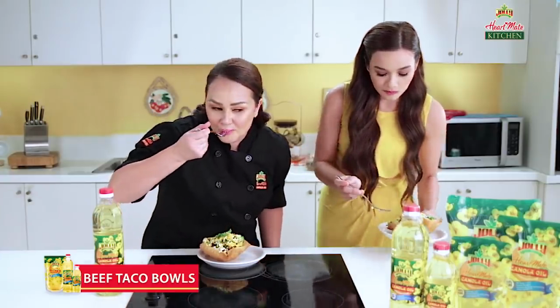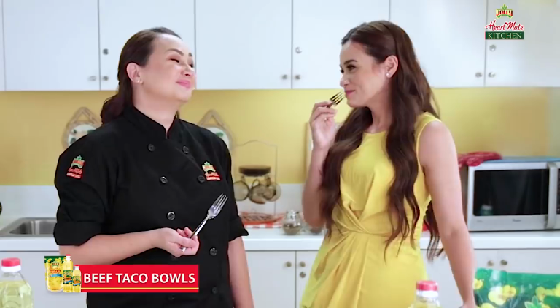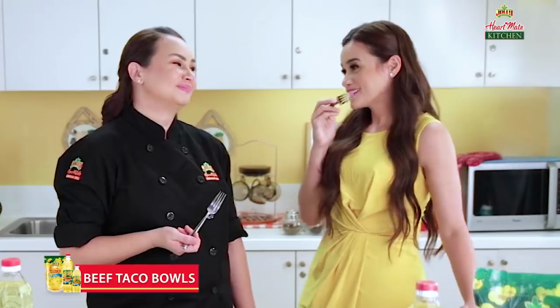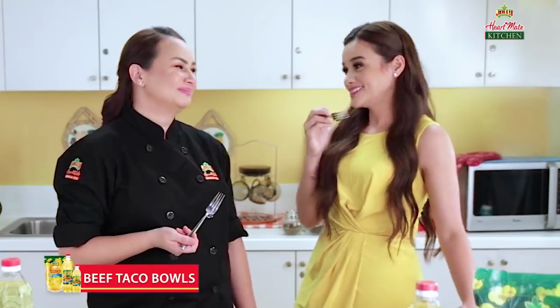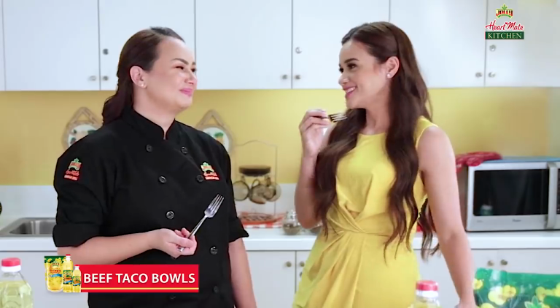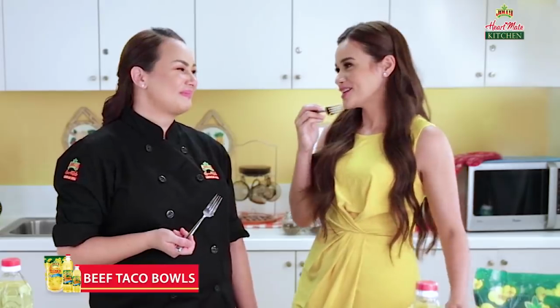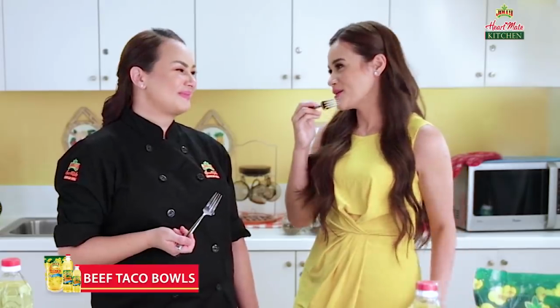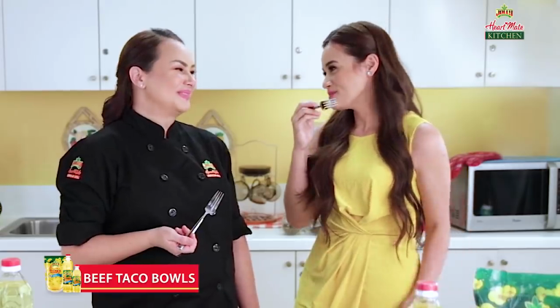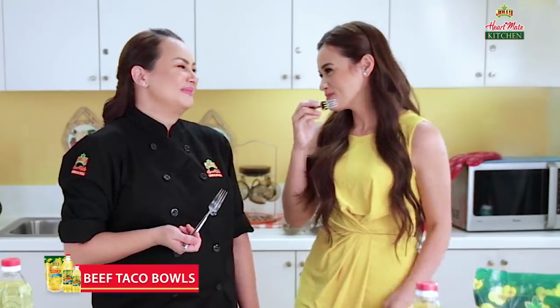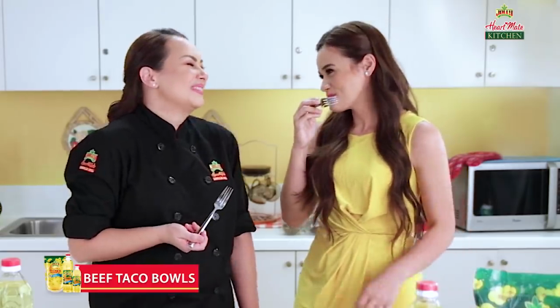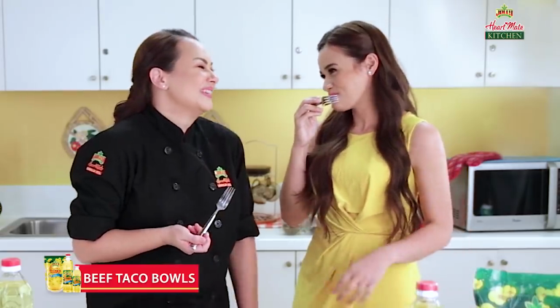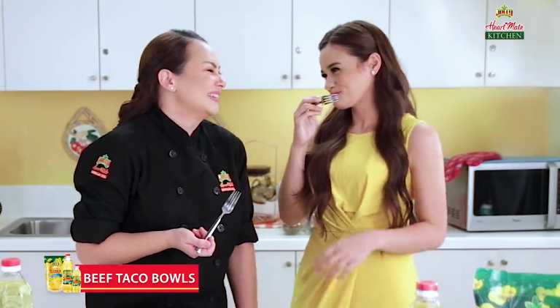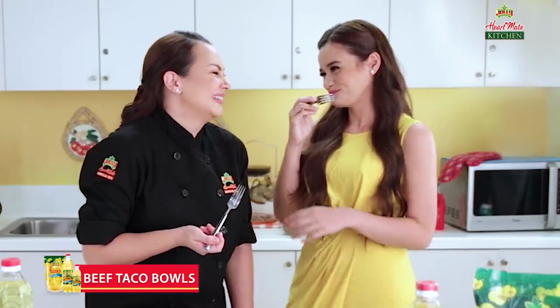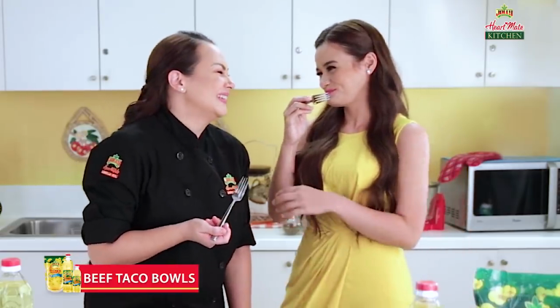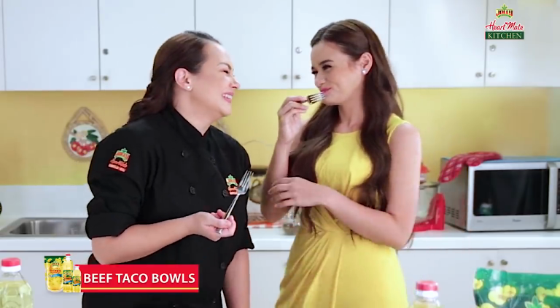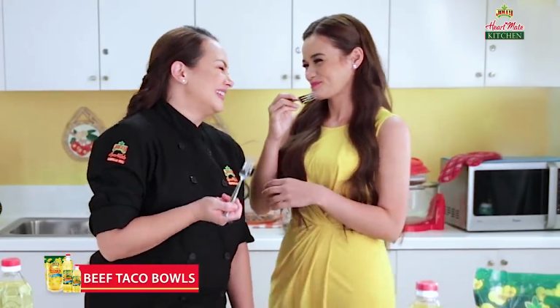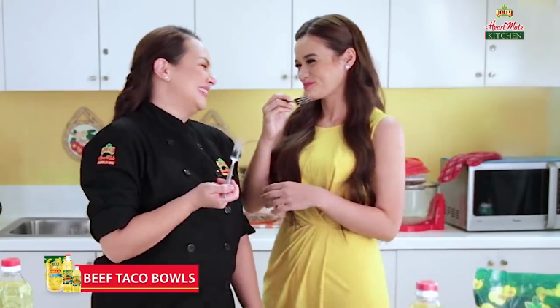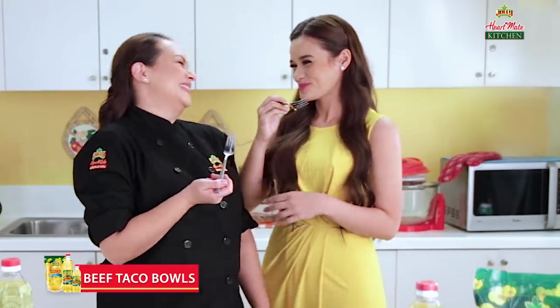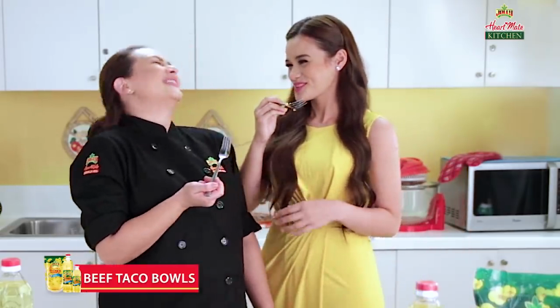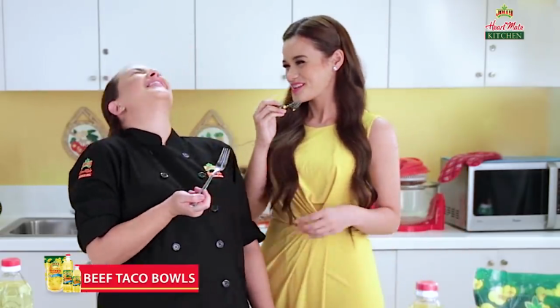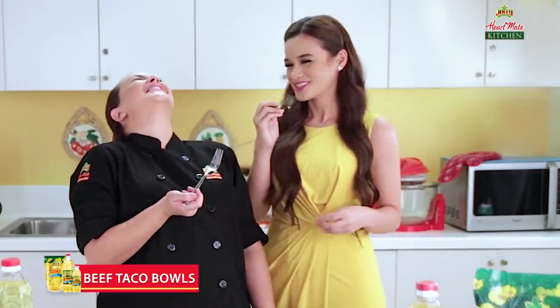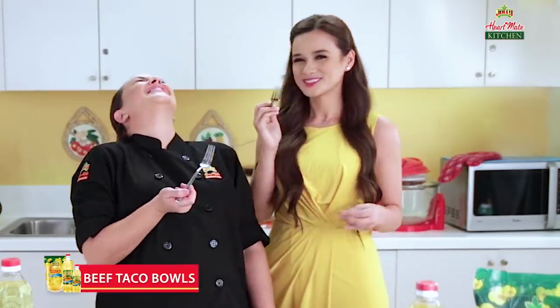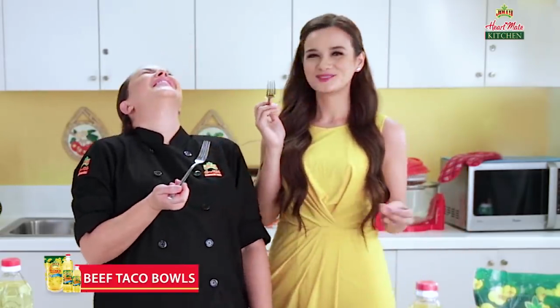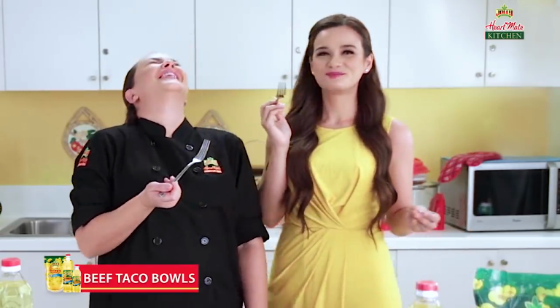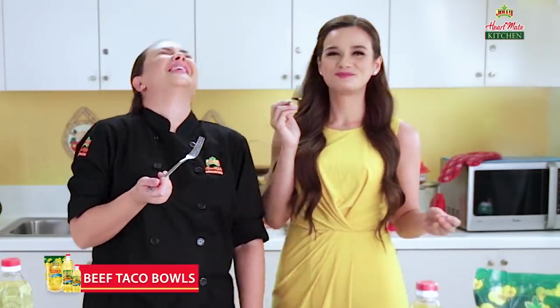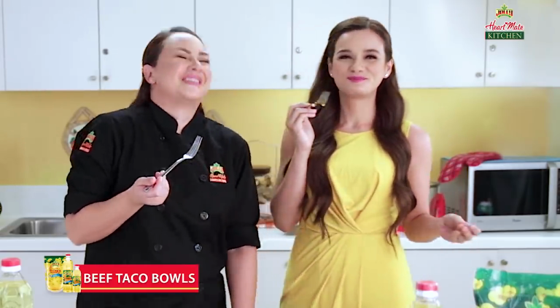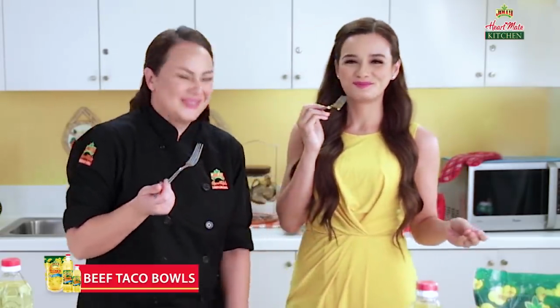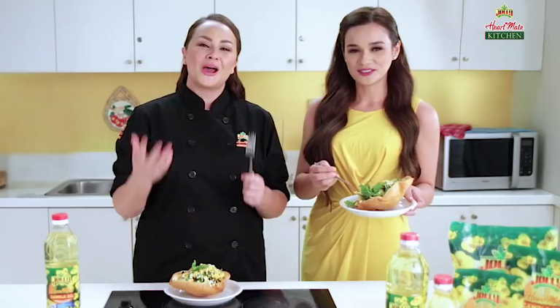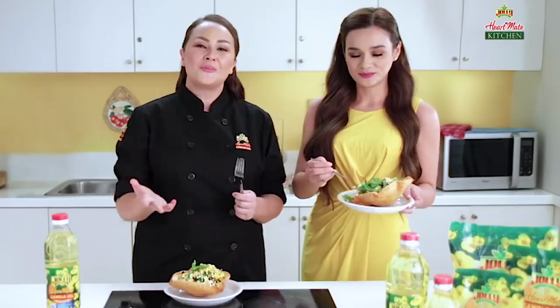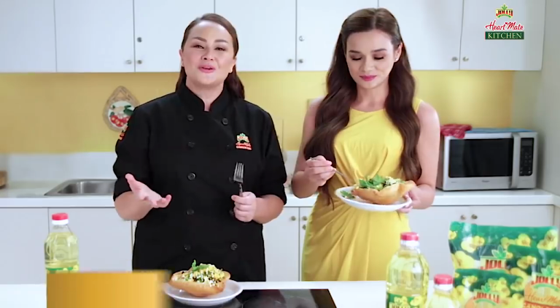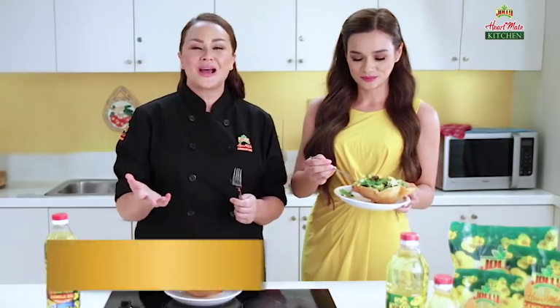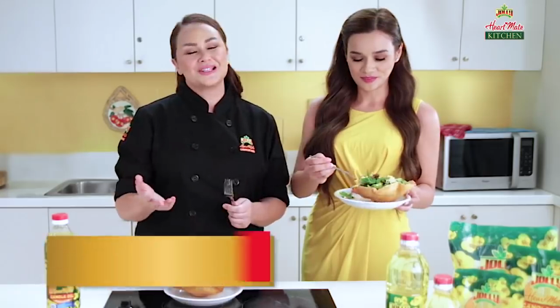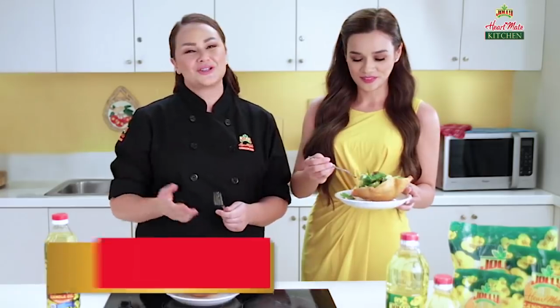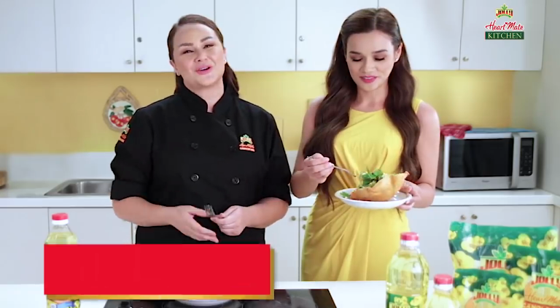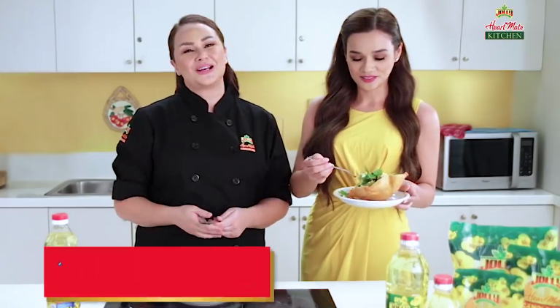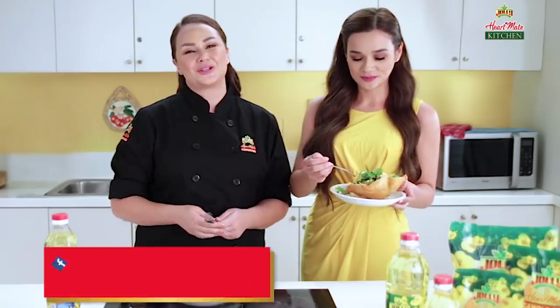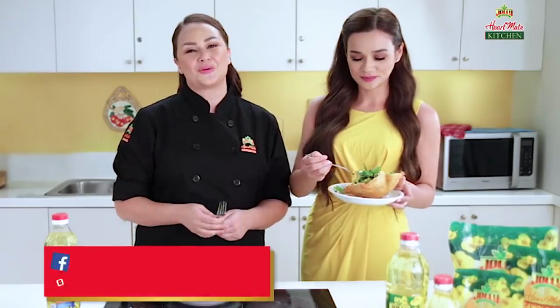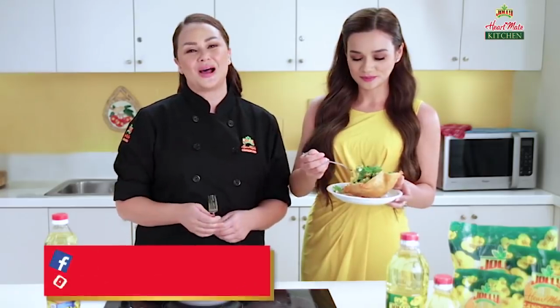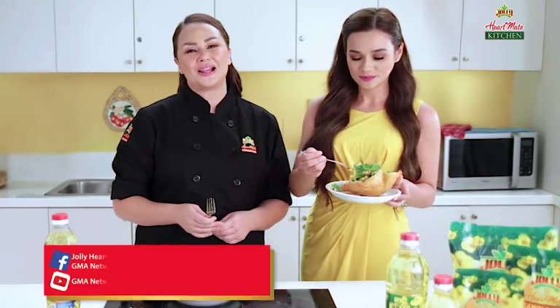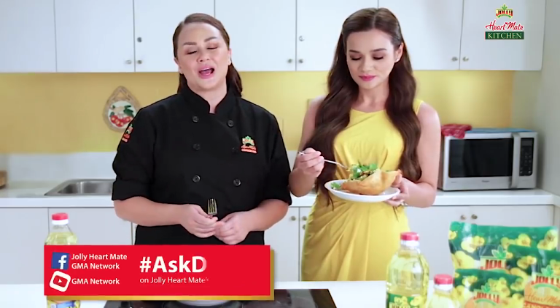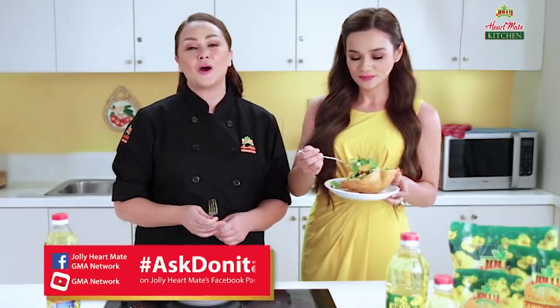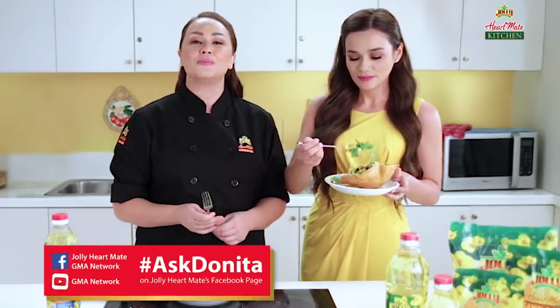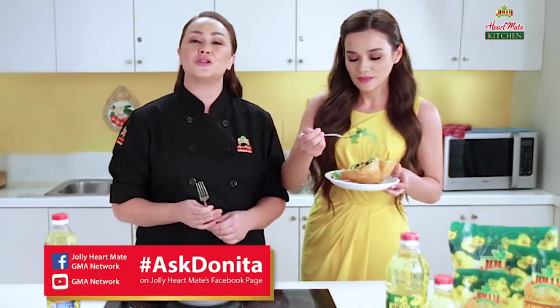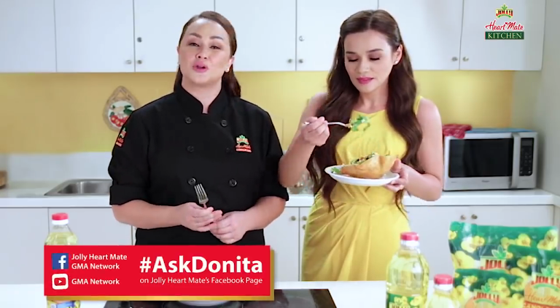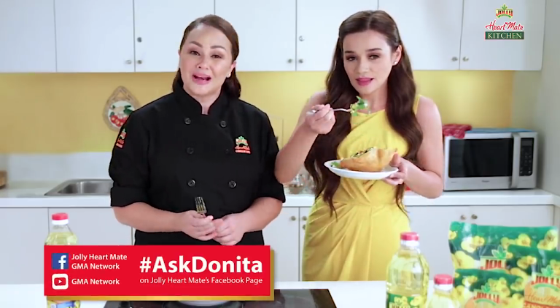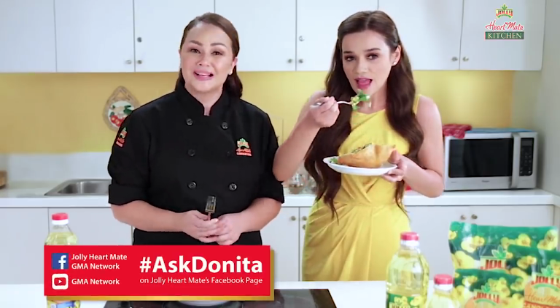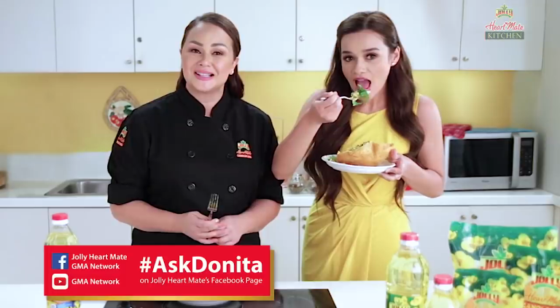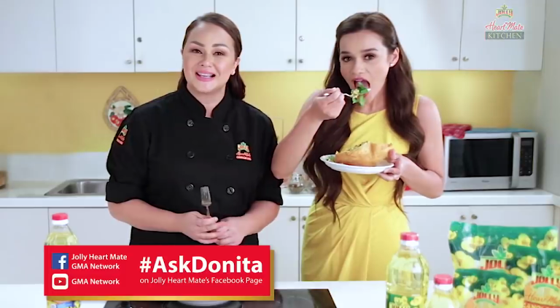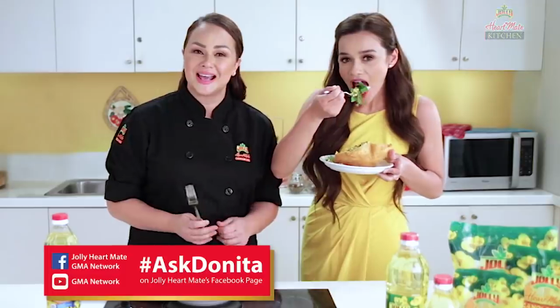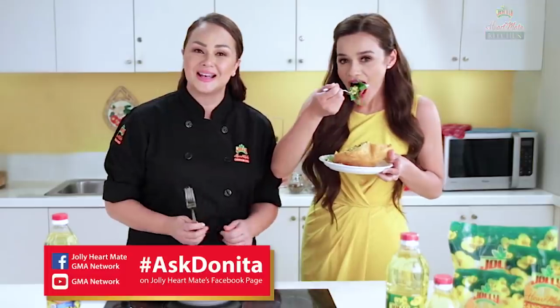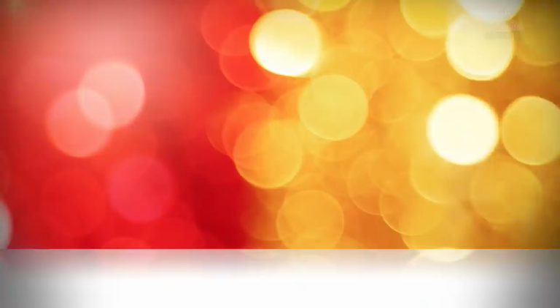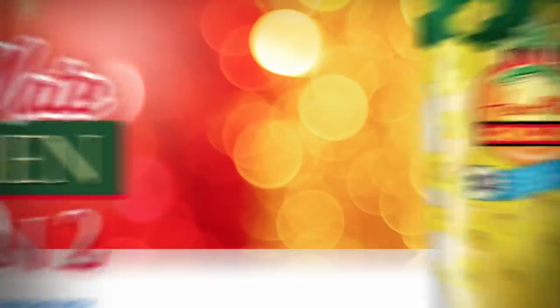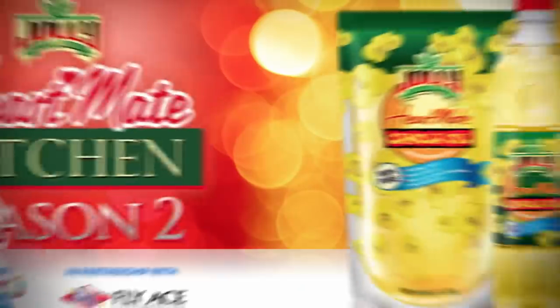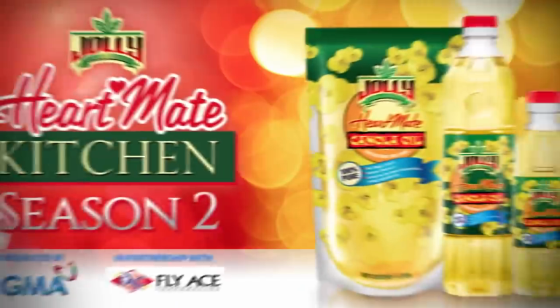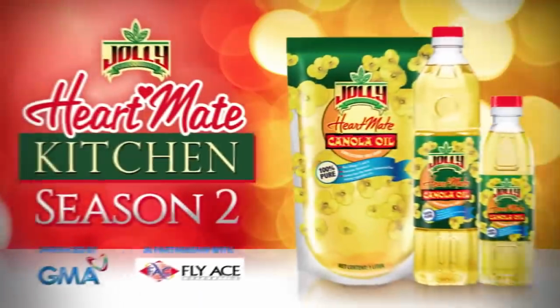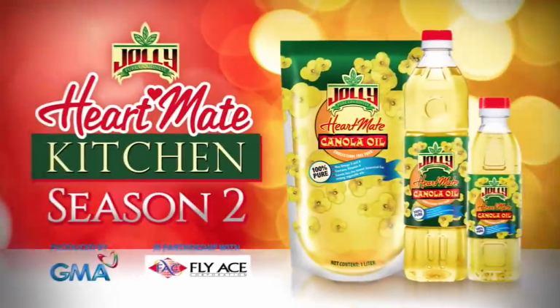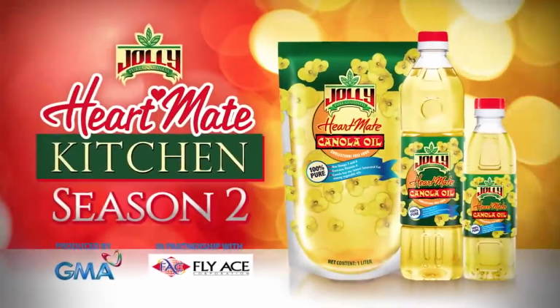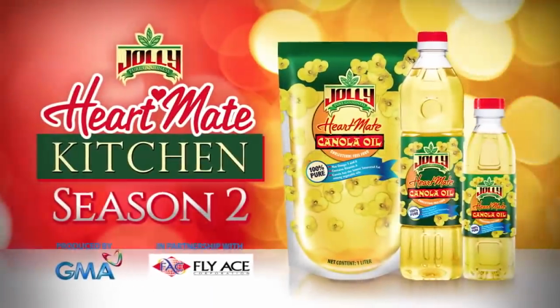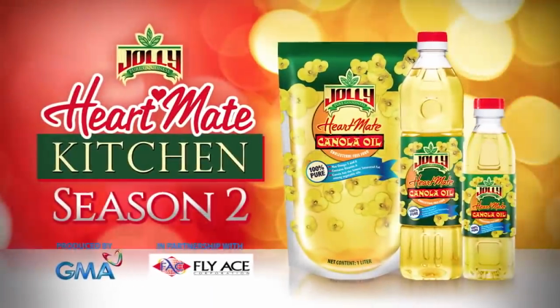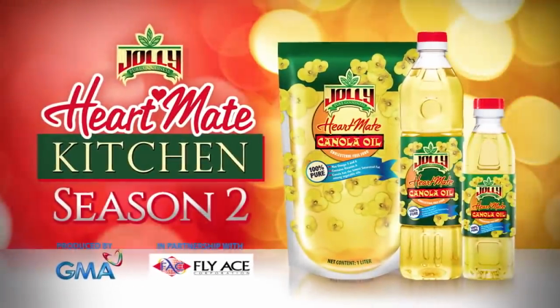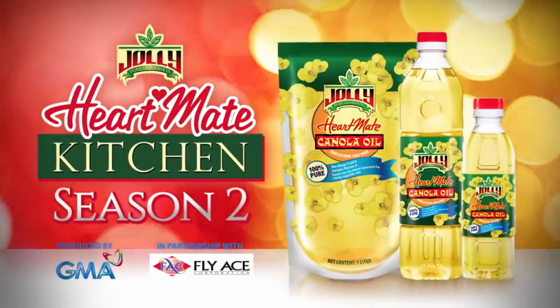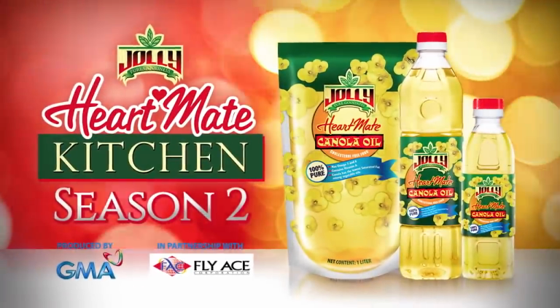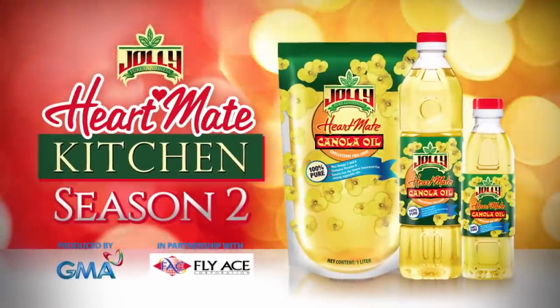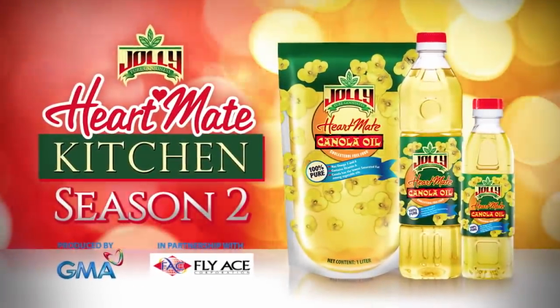I'm all set up. I hope you guys enjoyed as well. I hope you join us again here at the HeartMade Kitchen.